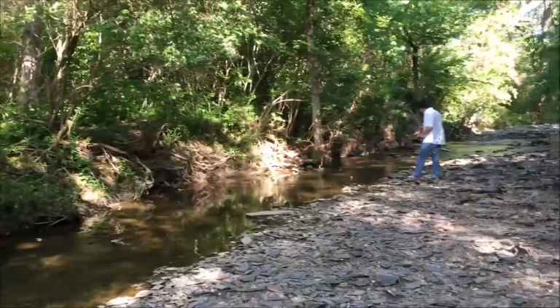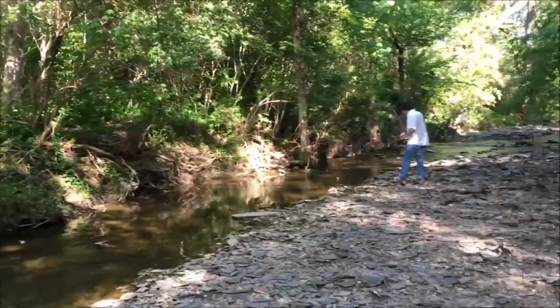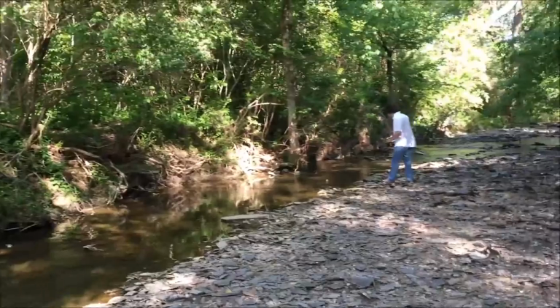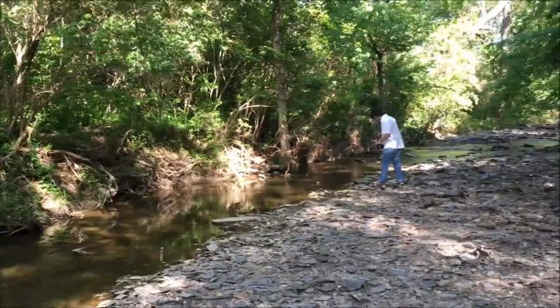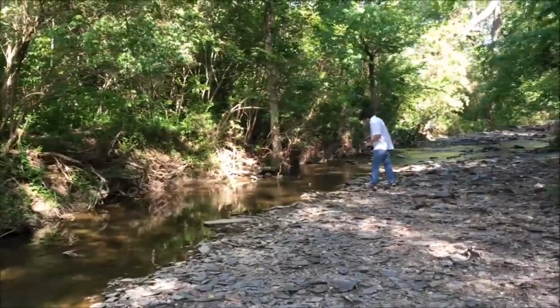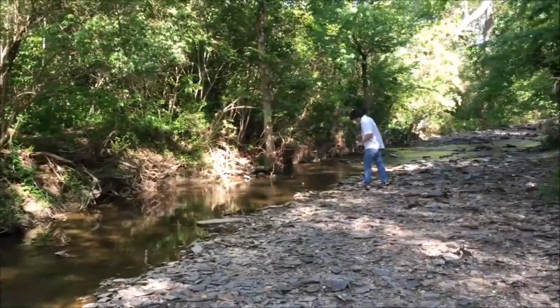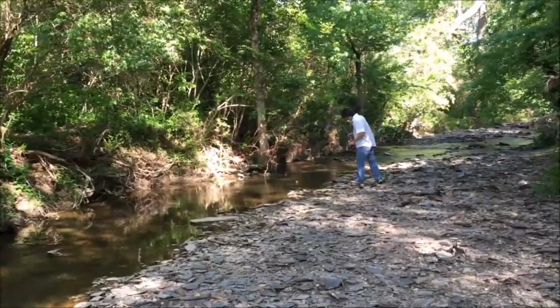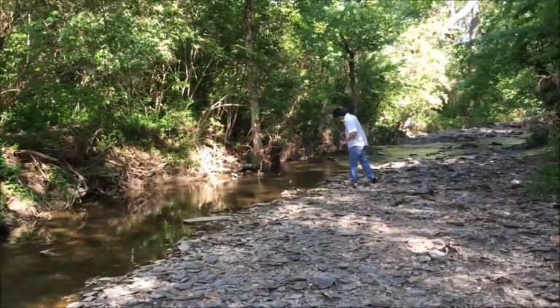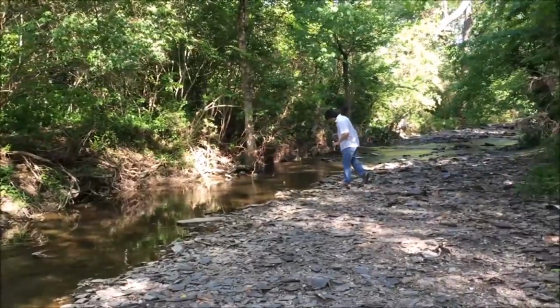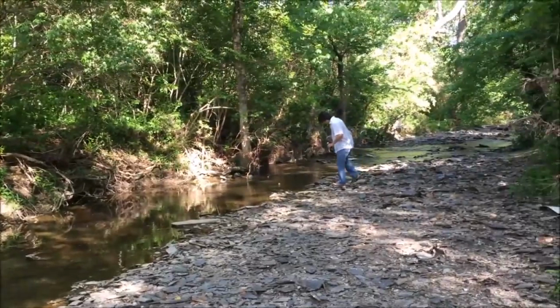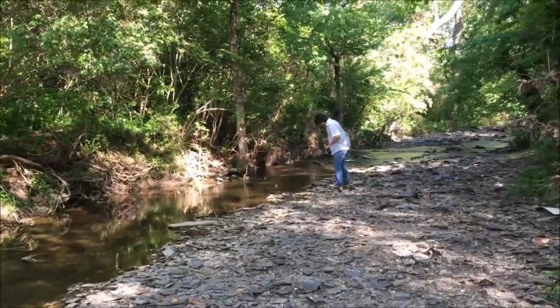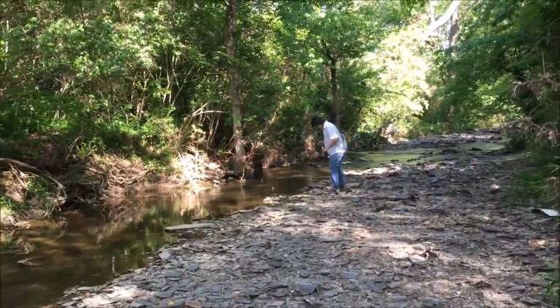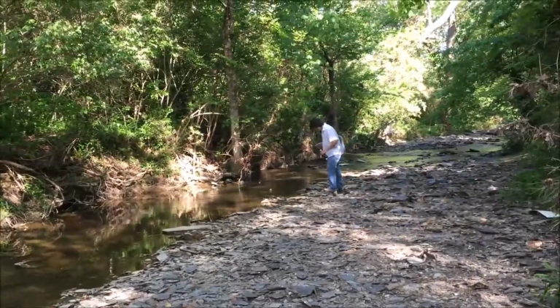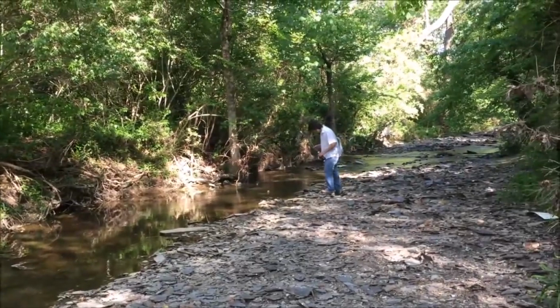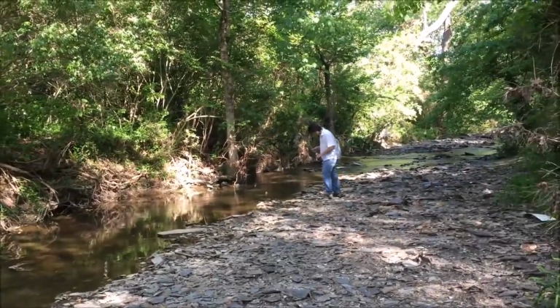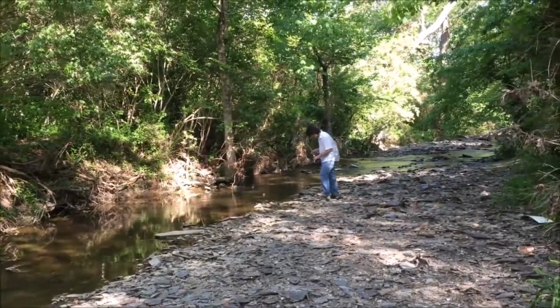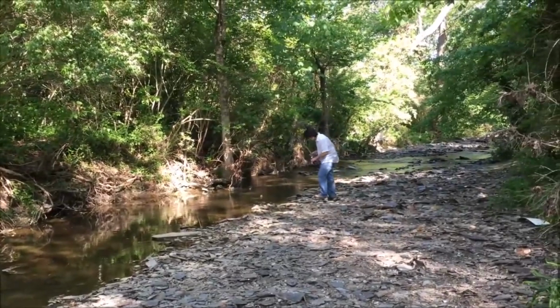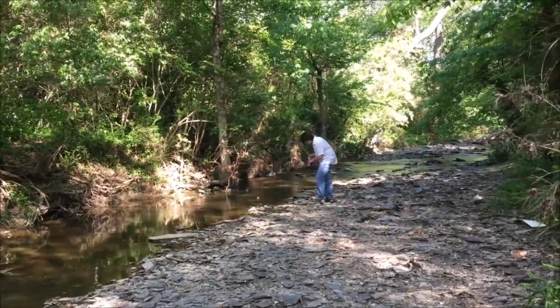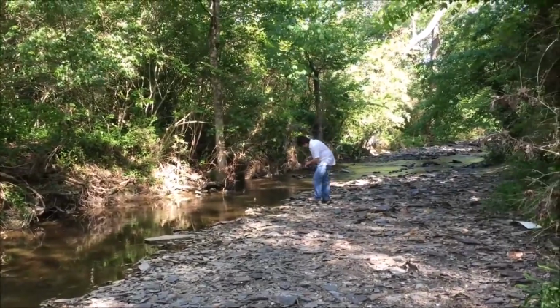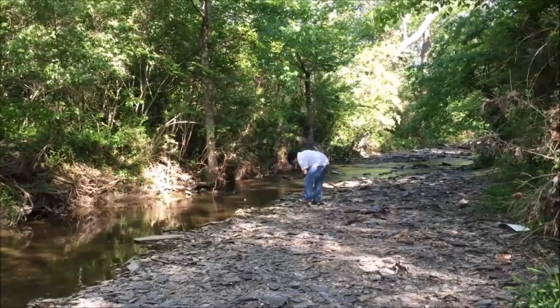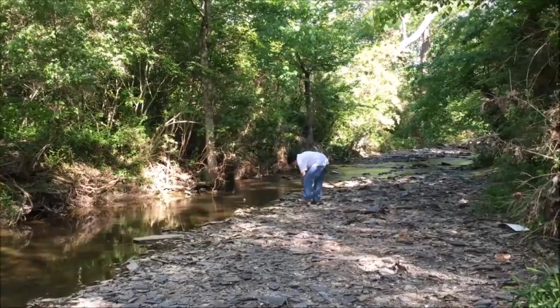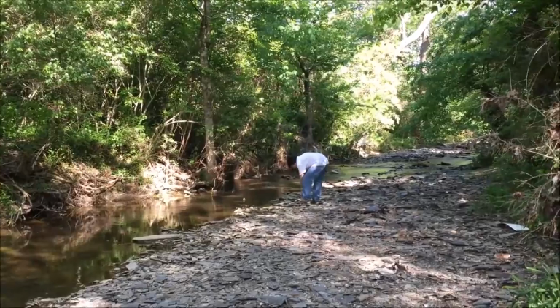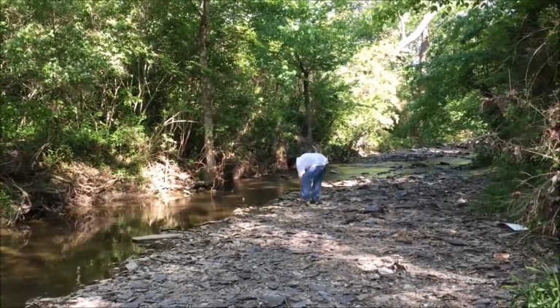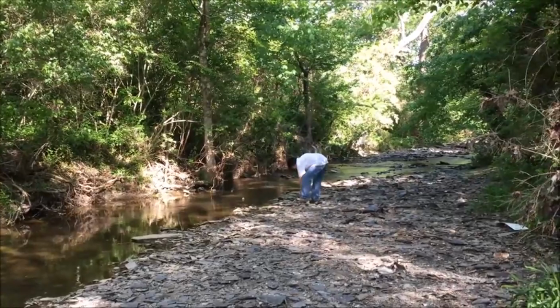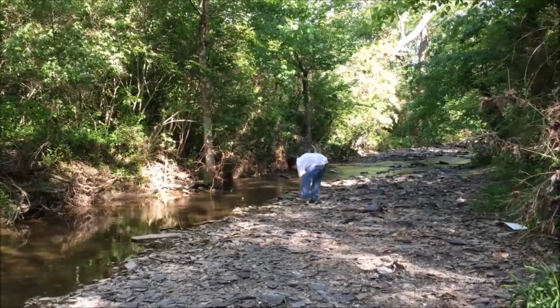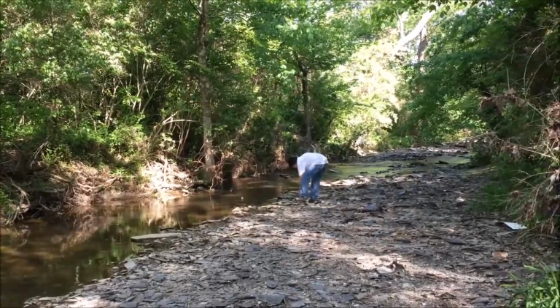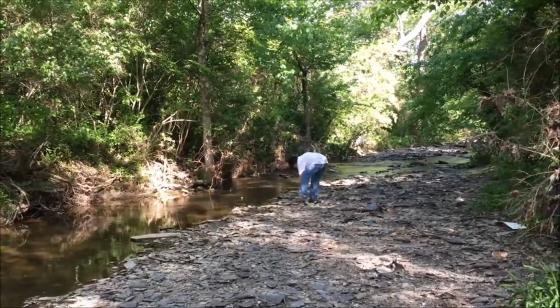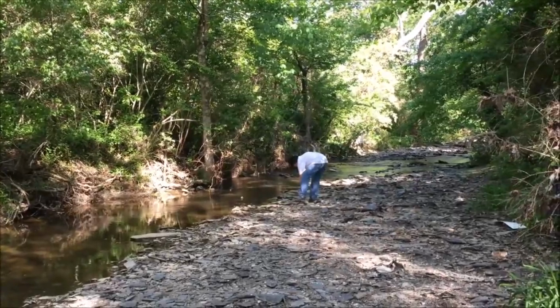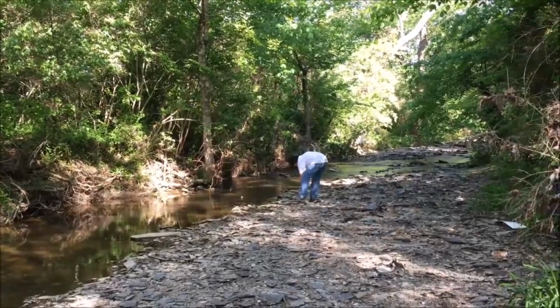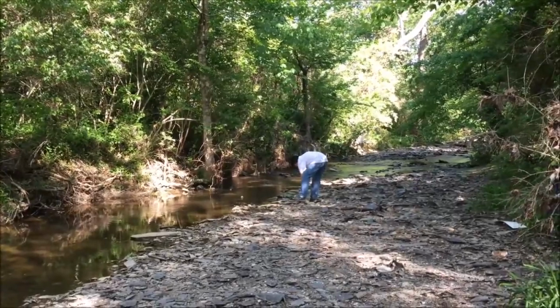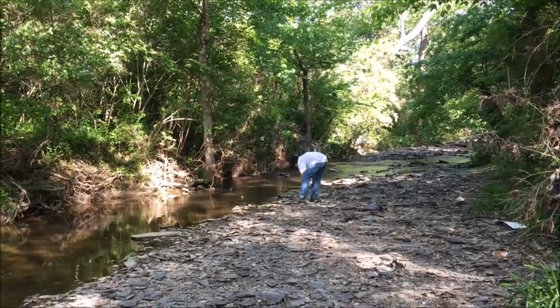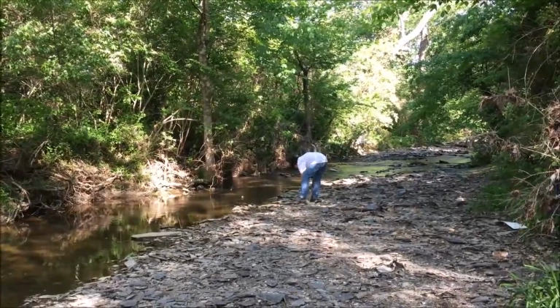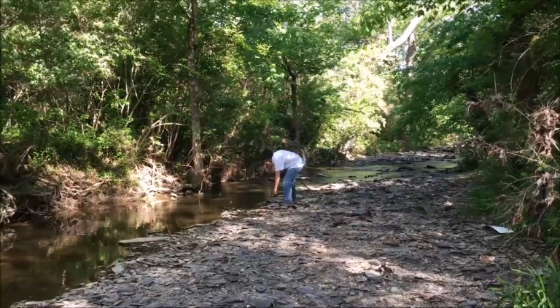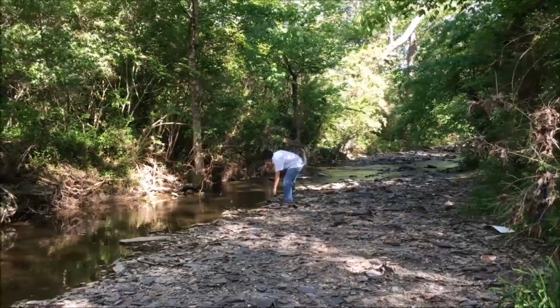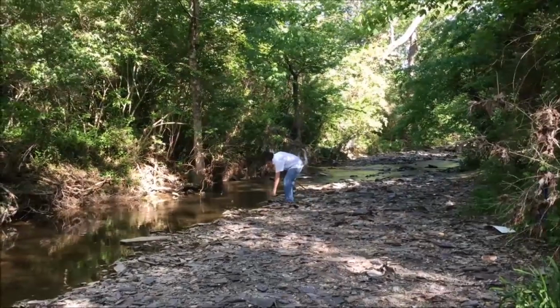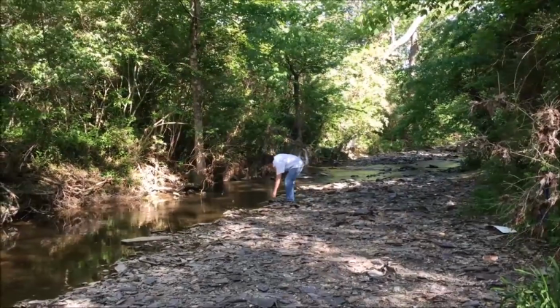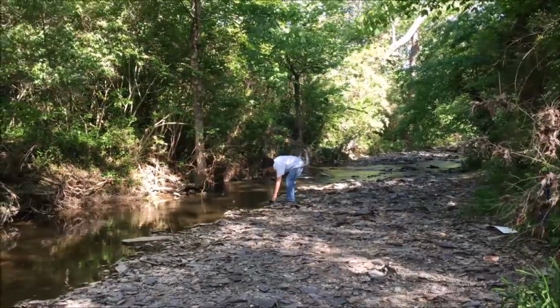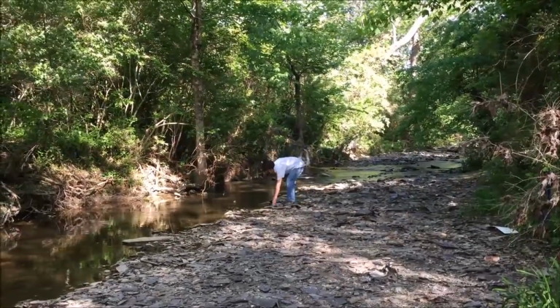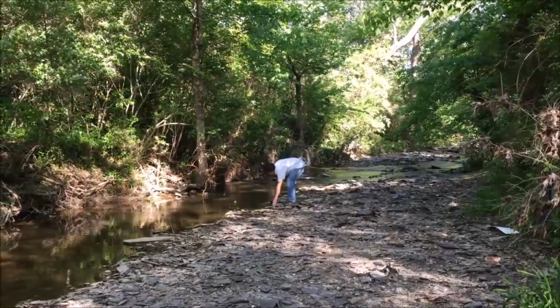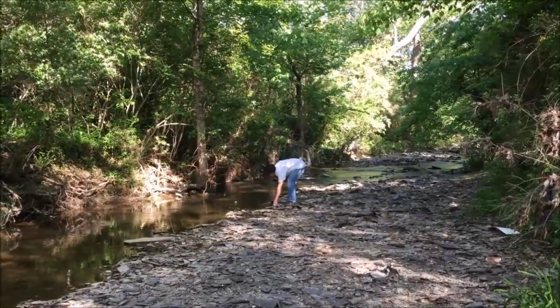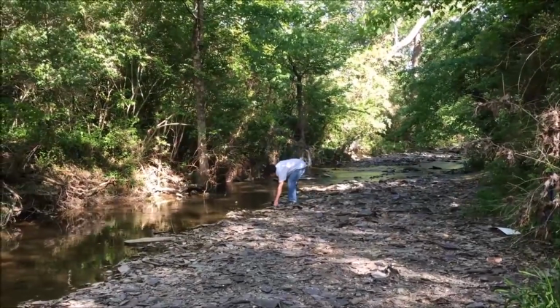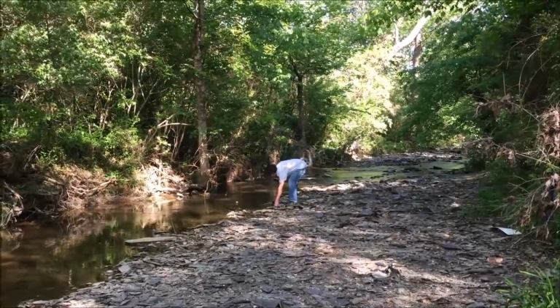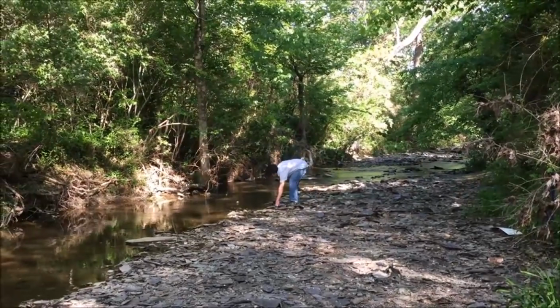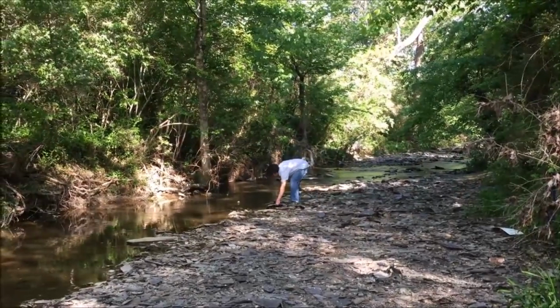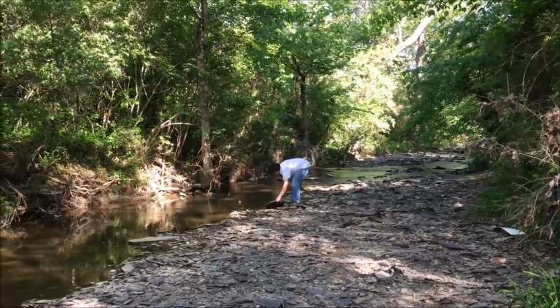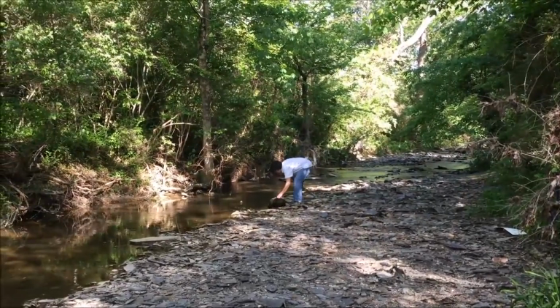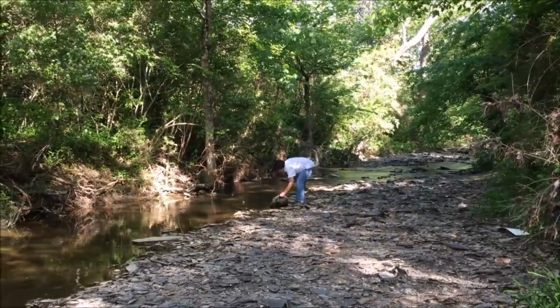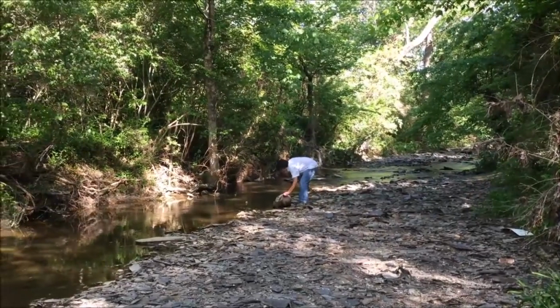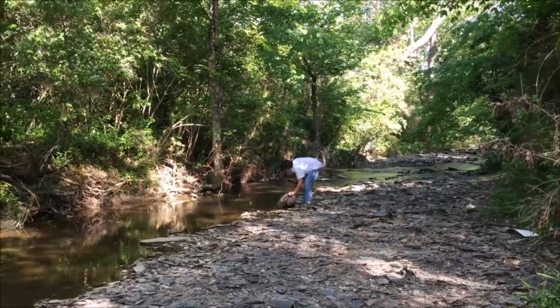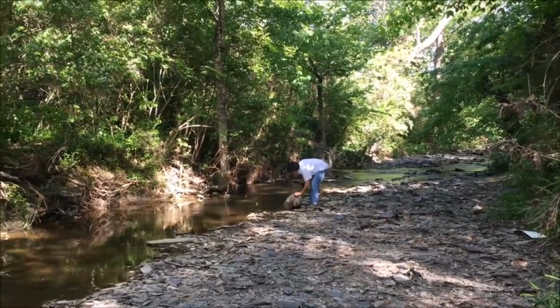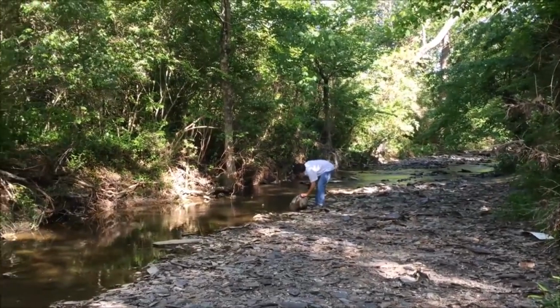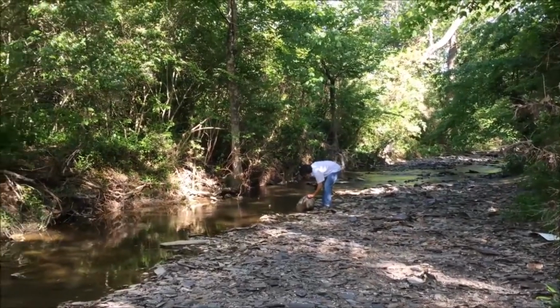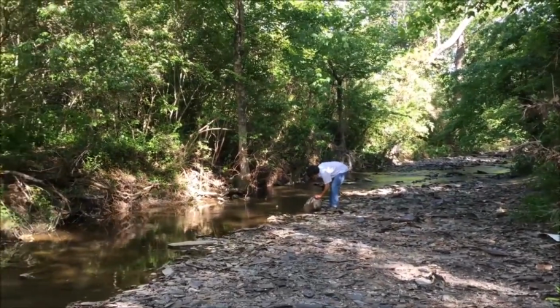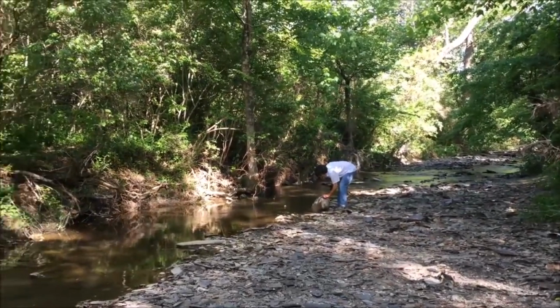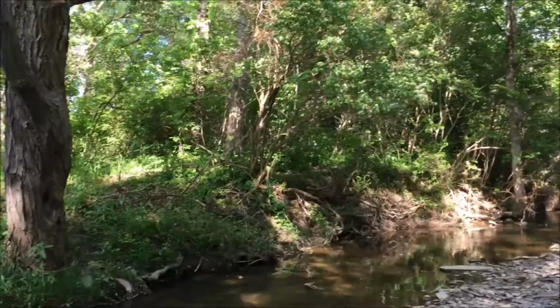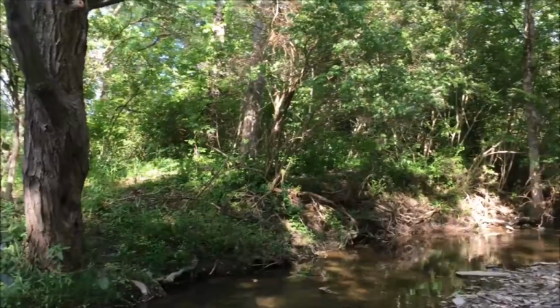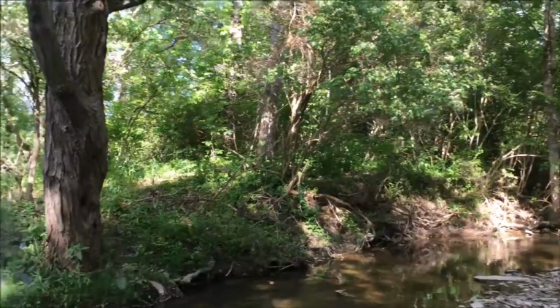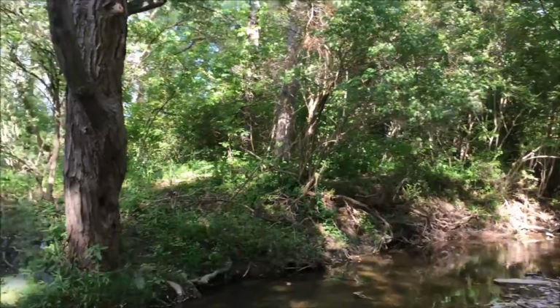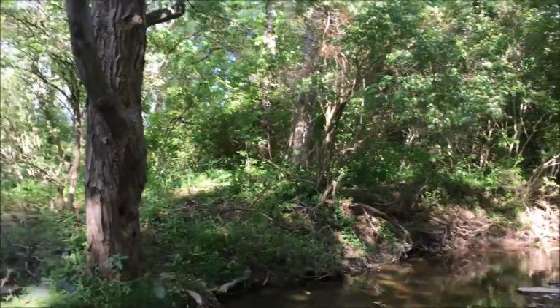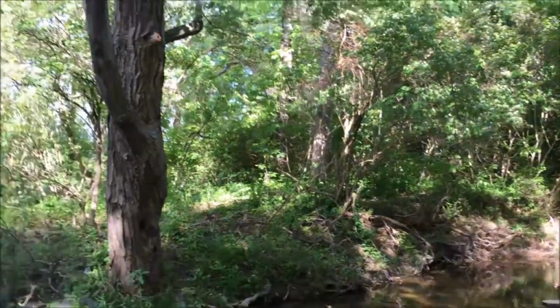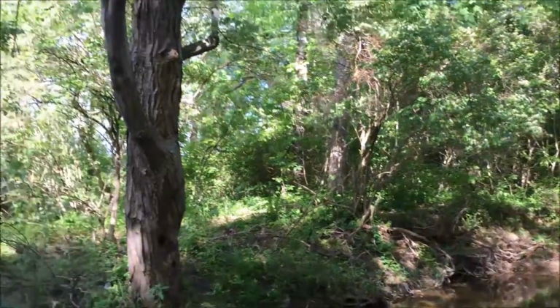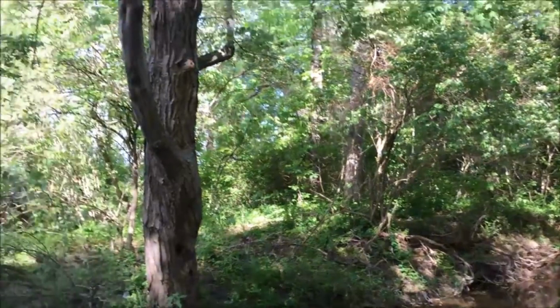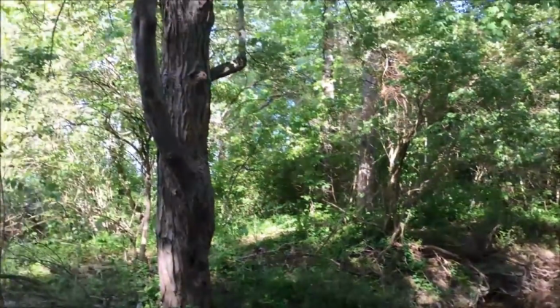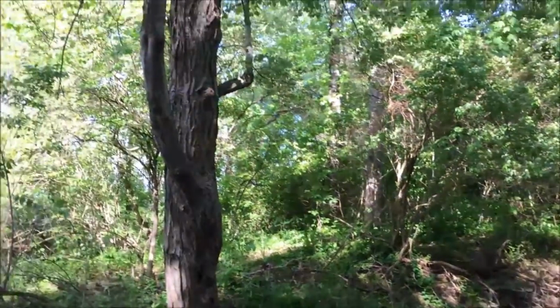One thing you have to love about Kentucky, and that is its nature. We certainly do have a lot of nice trails and a lot of nice forests.